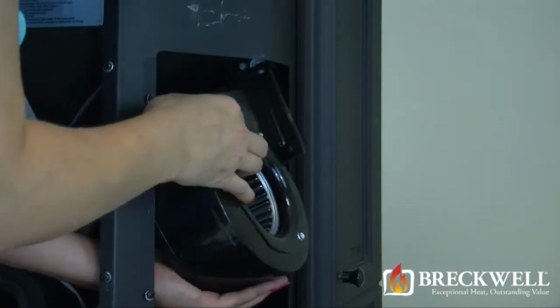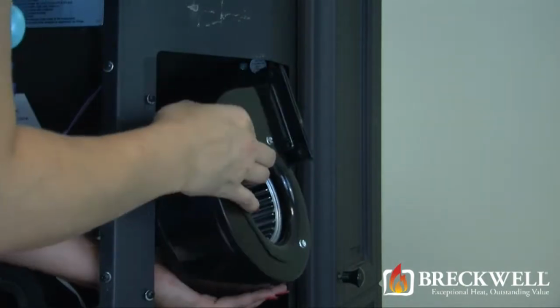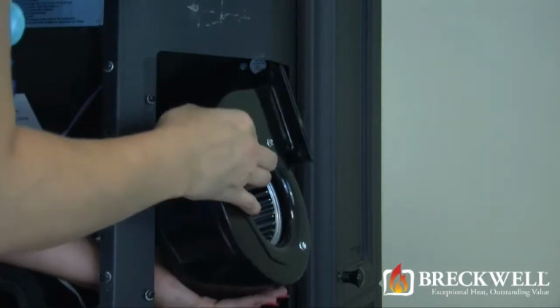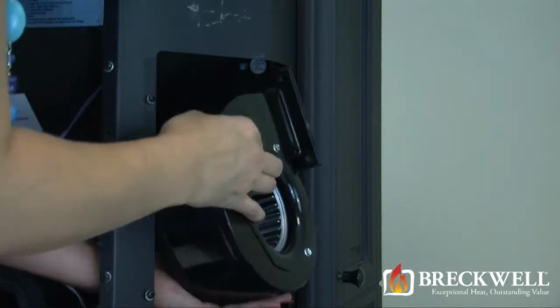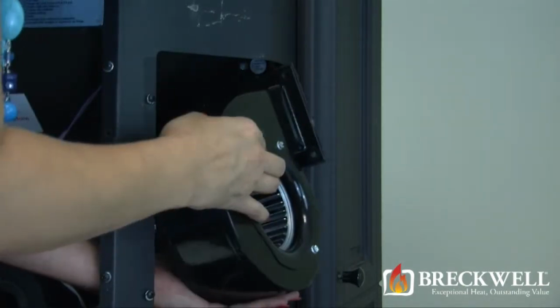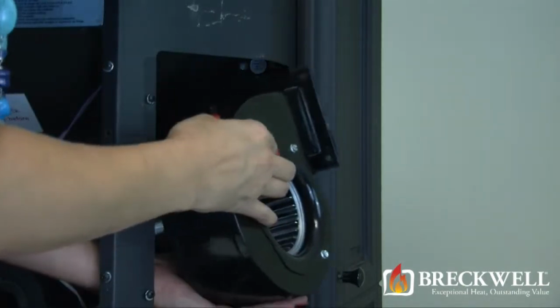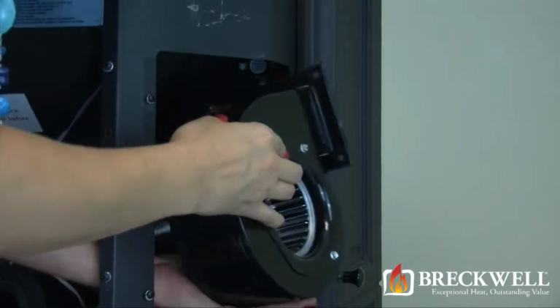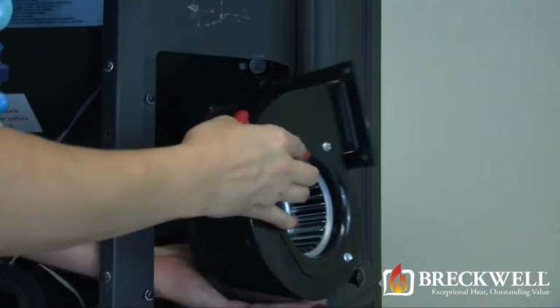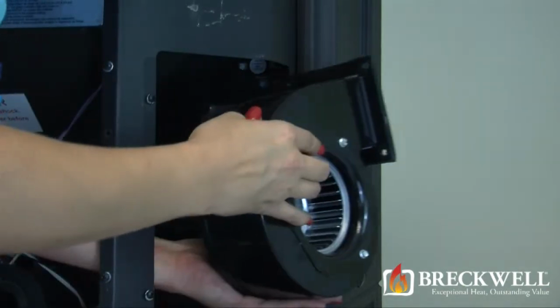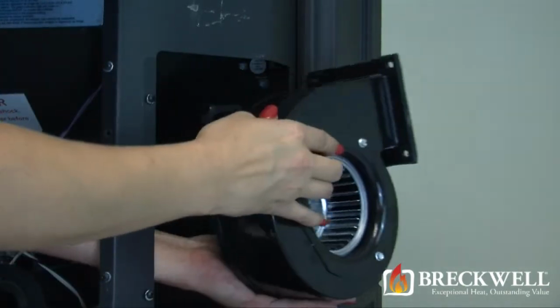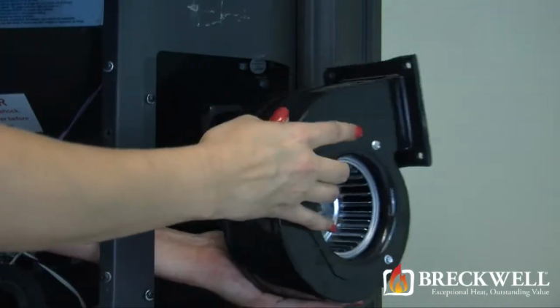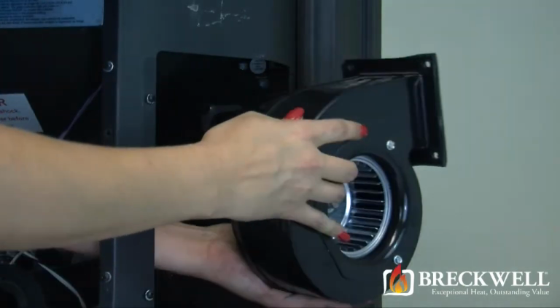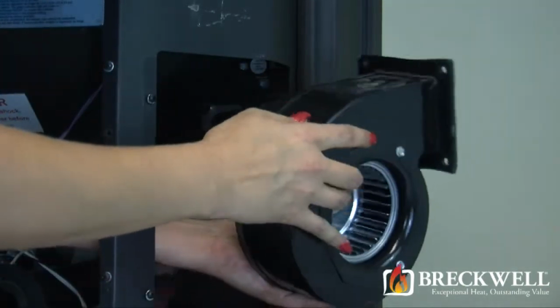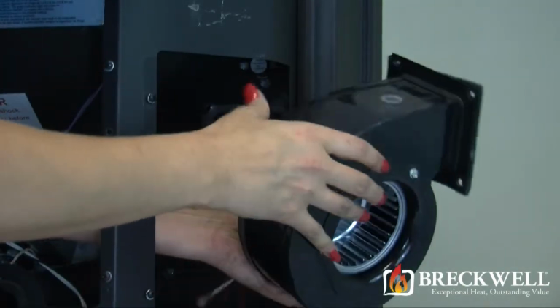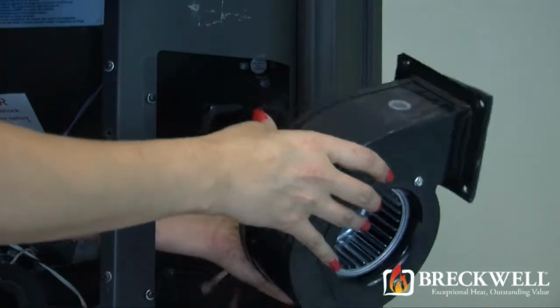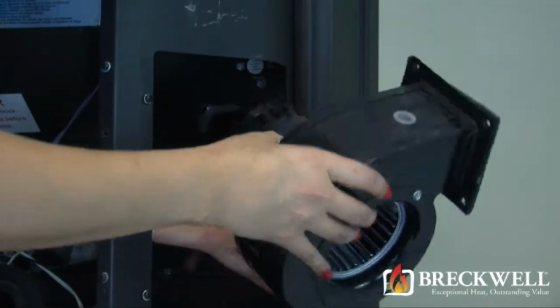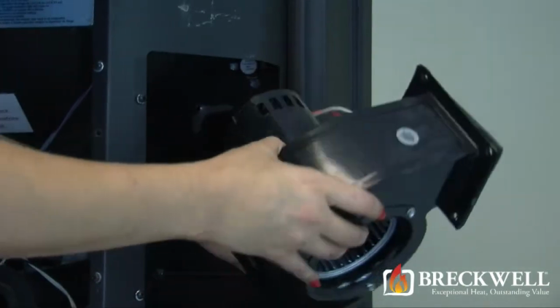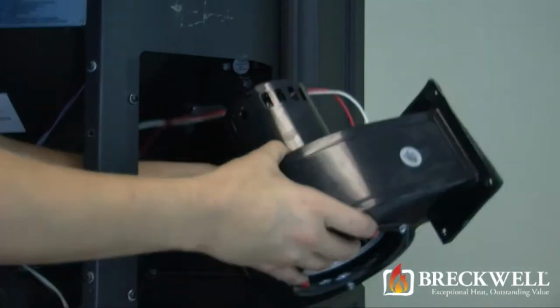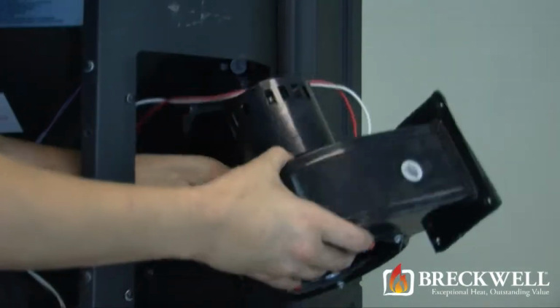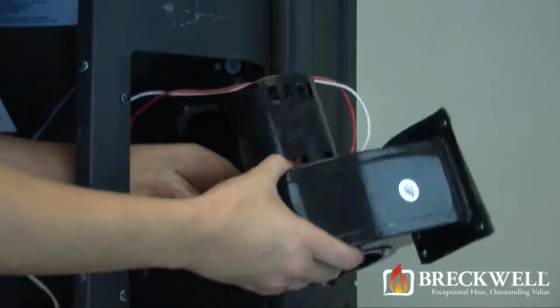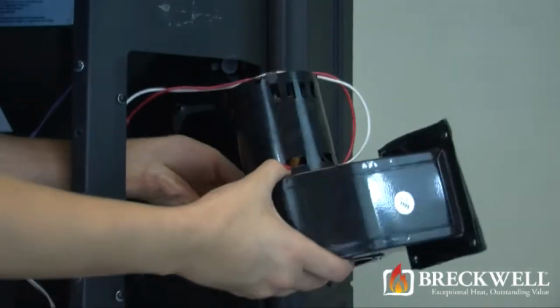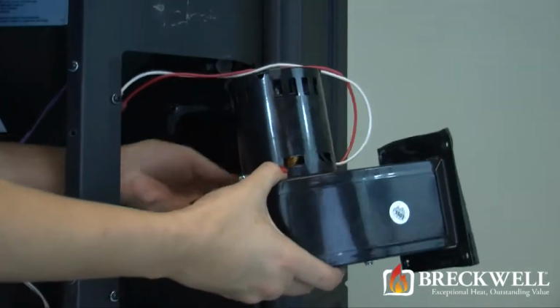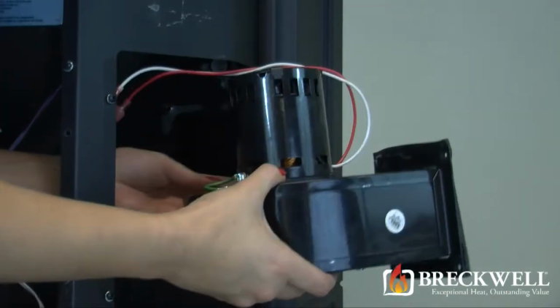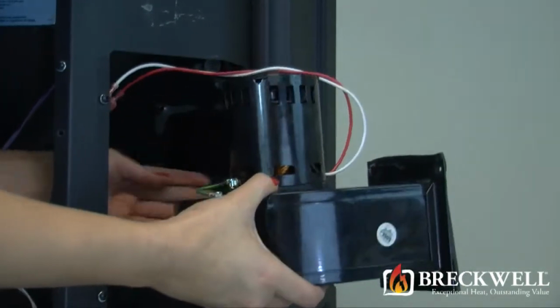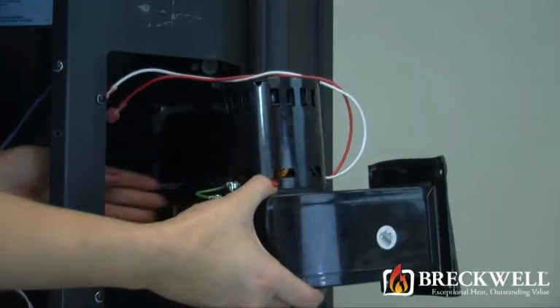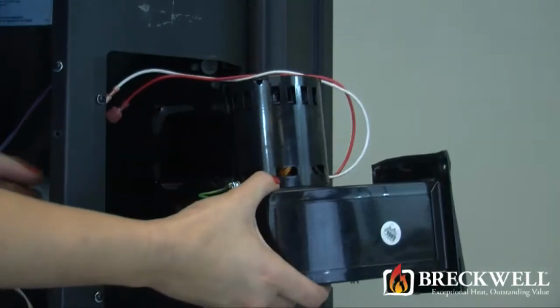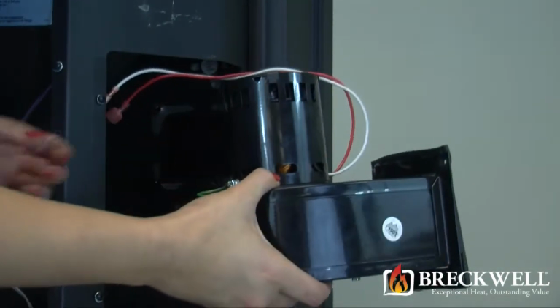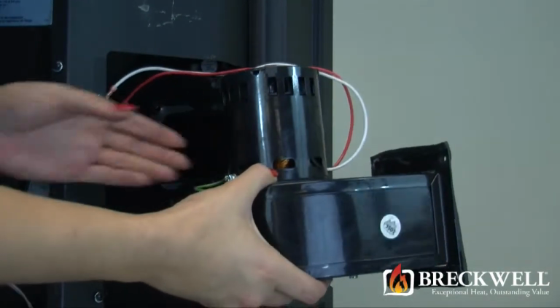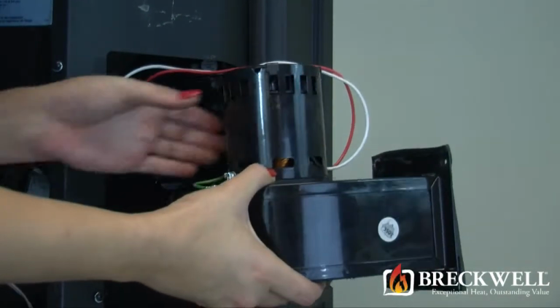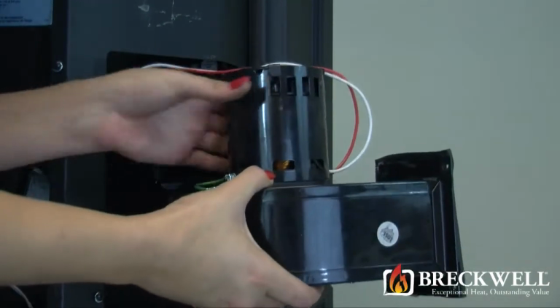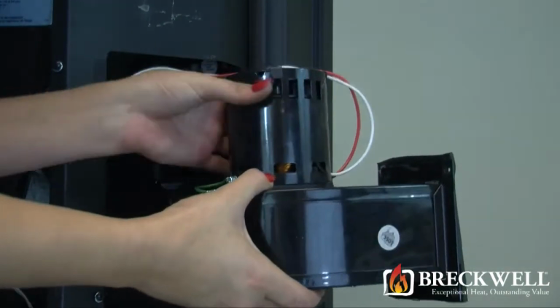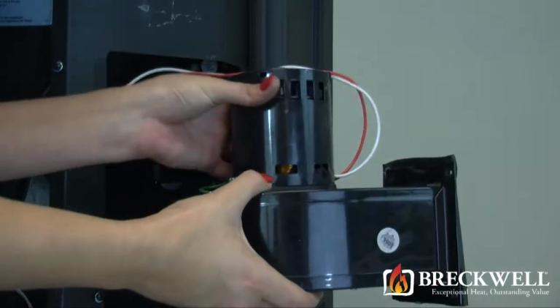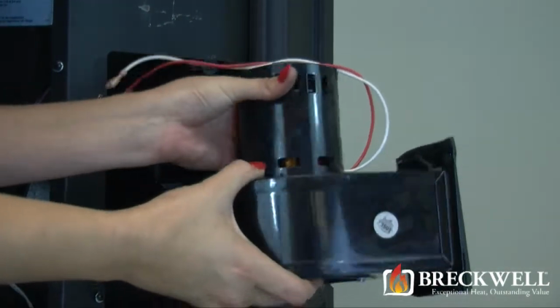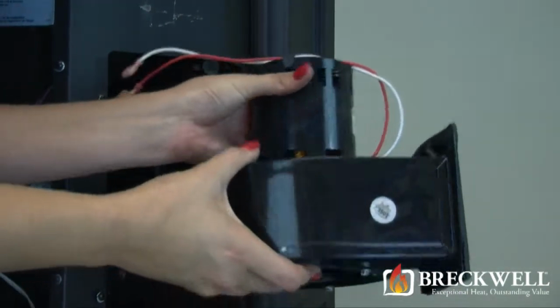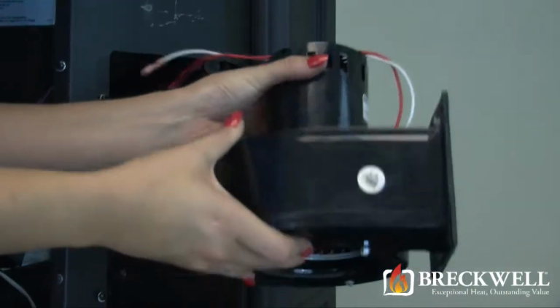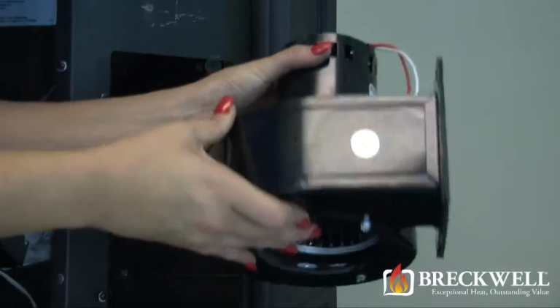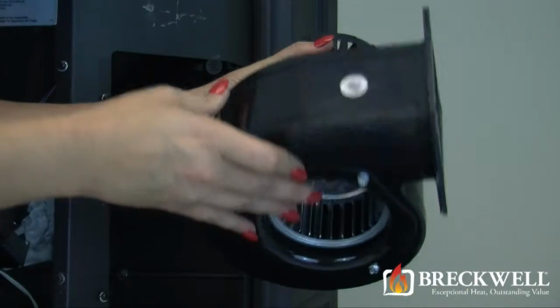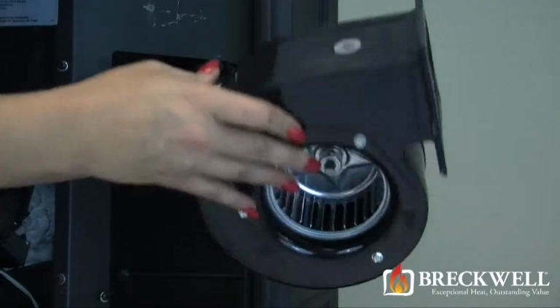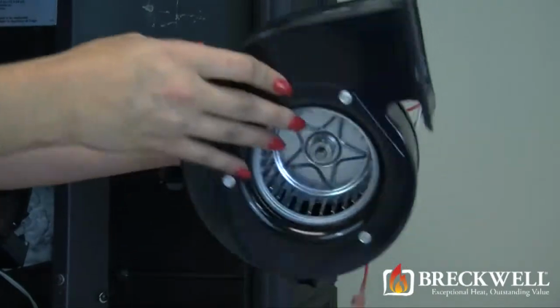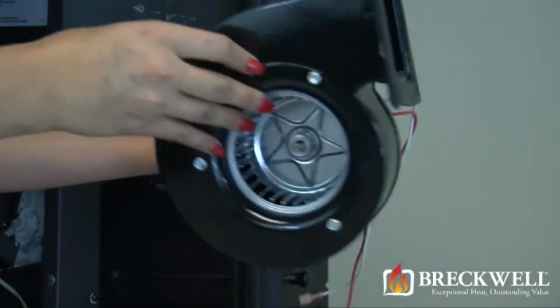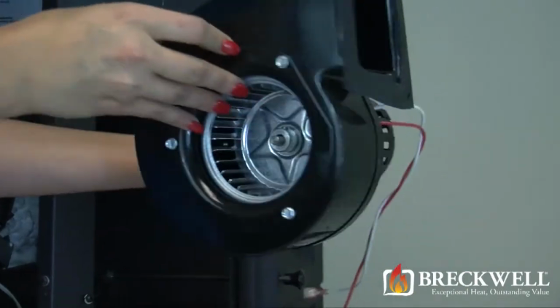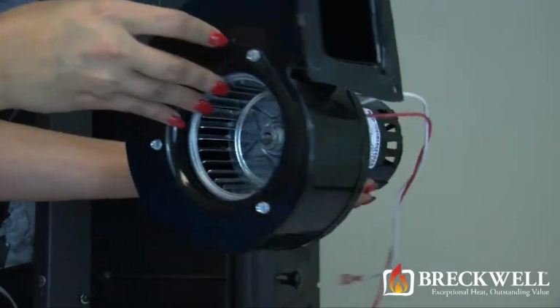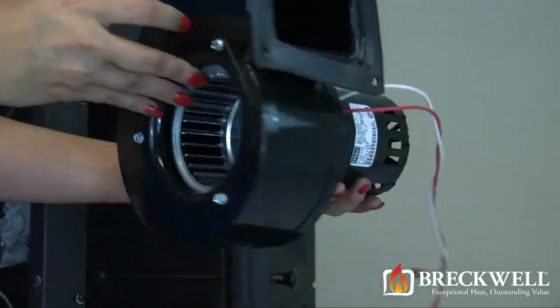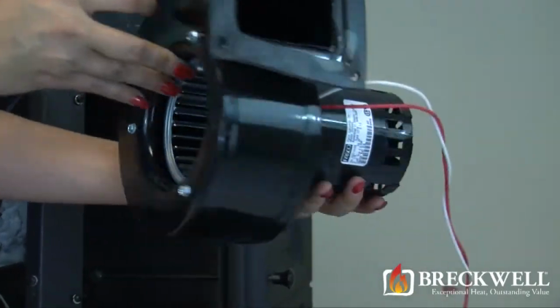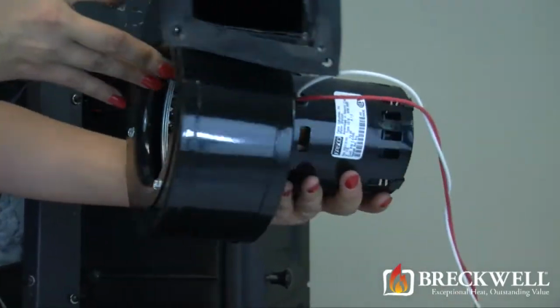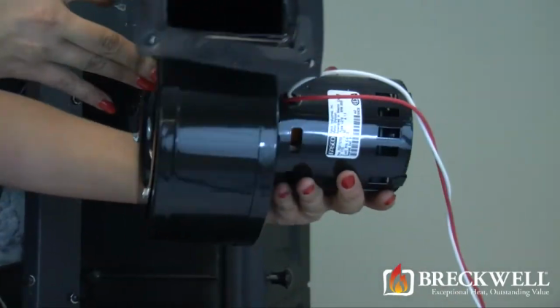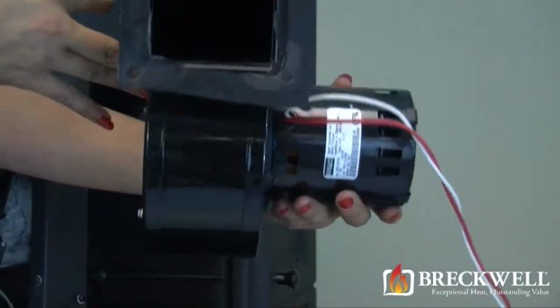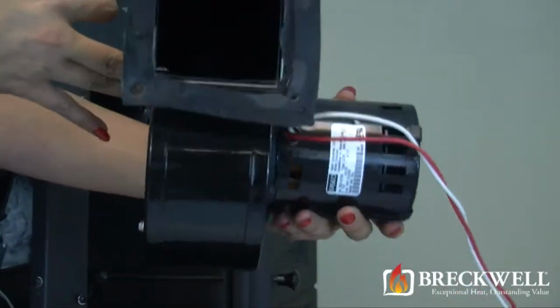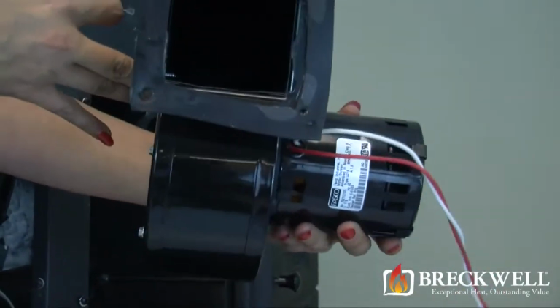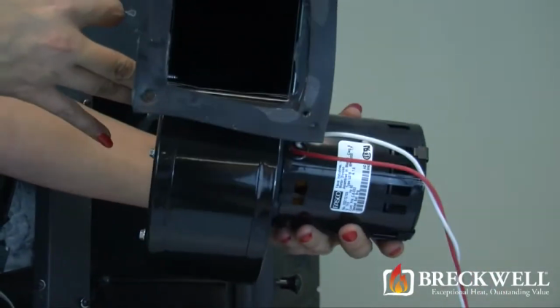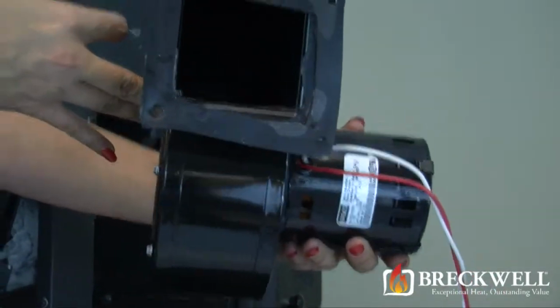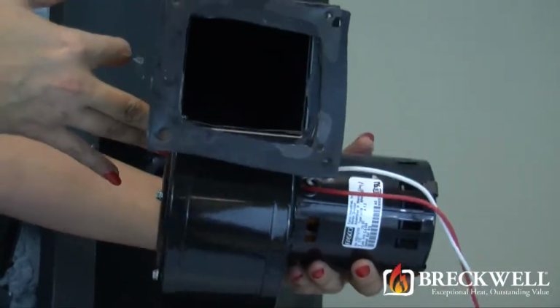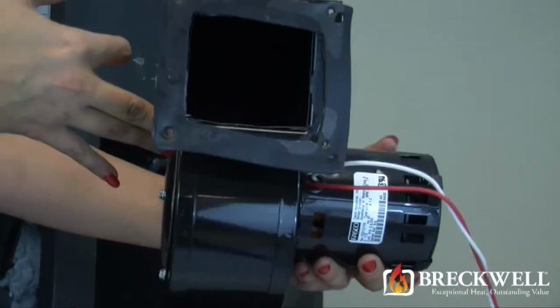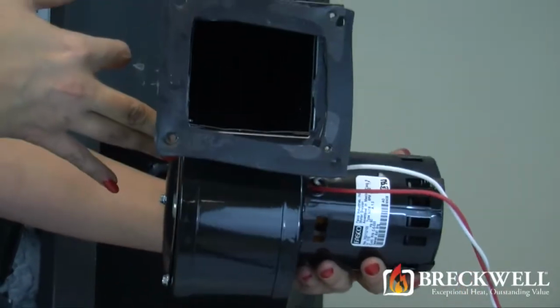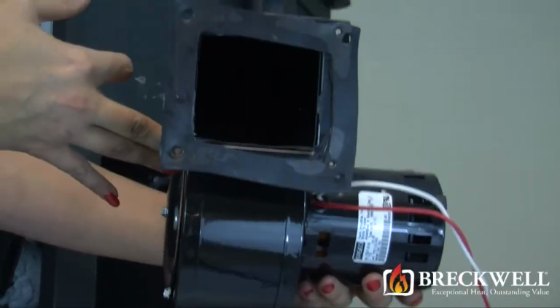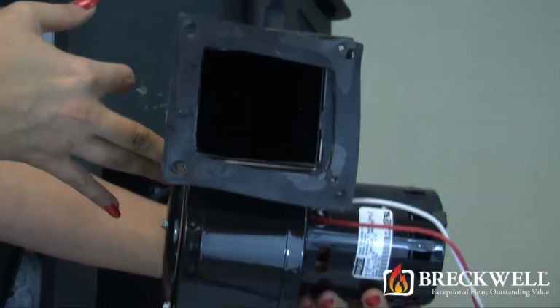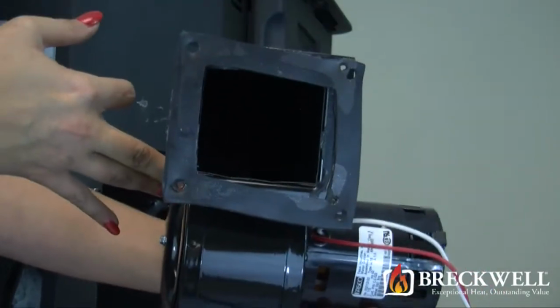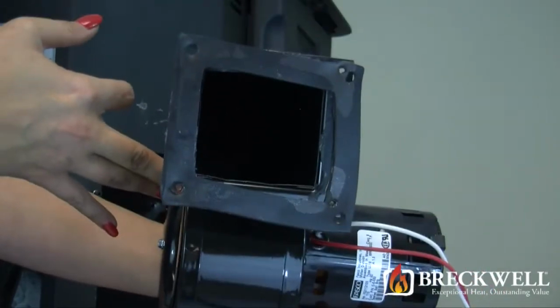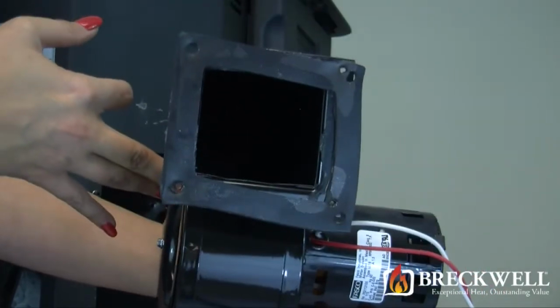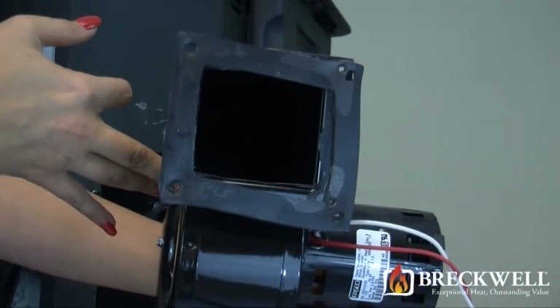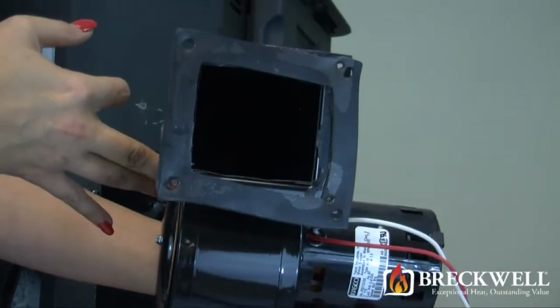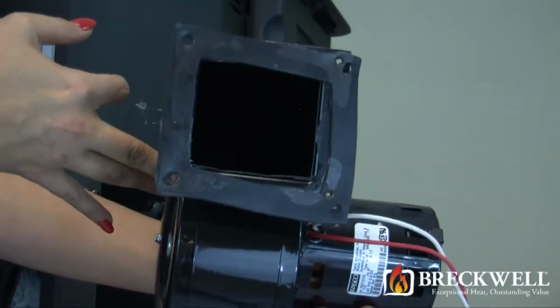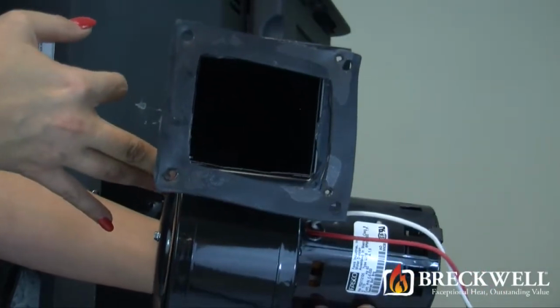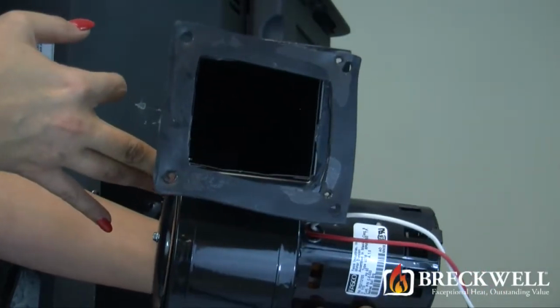Now is a good time to check the seal between your blower motor and the stove. If the seal is damaged, it will need to be replaced.